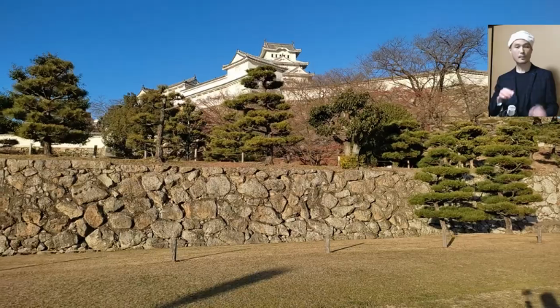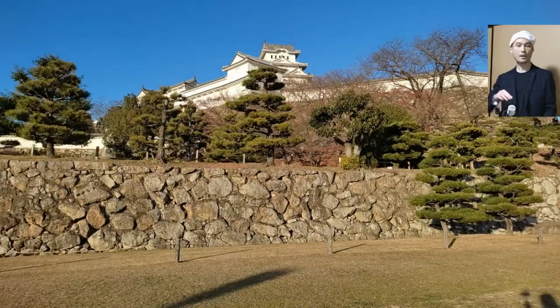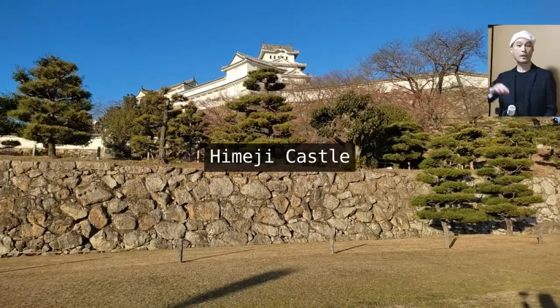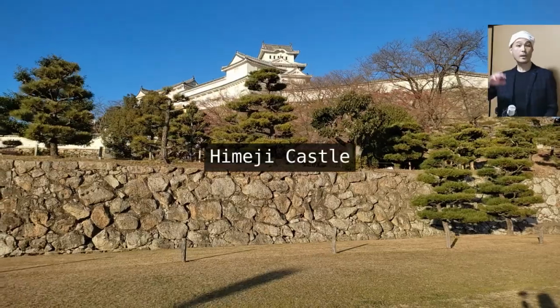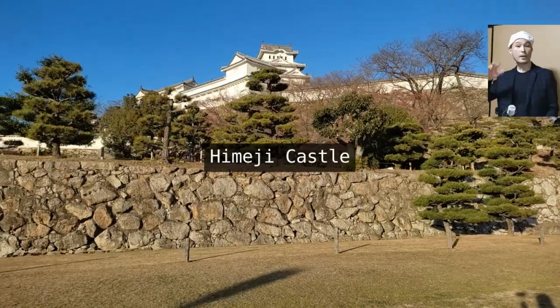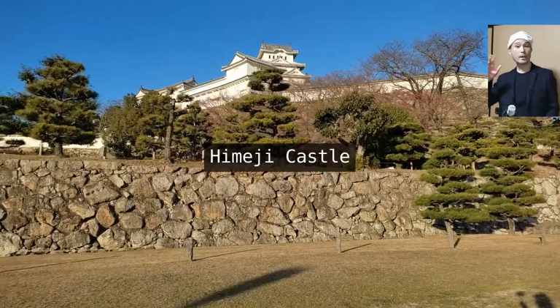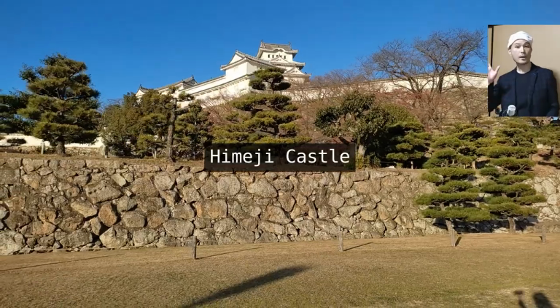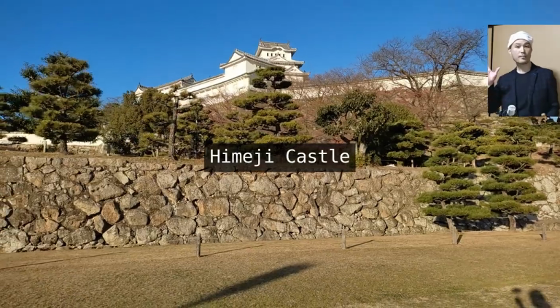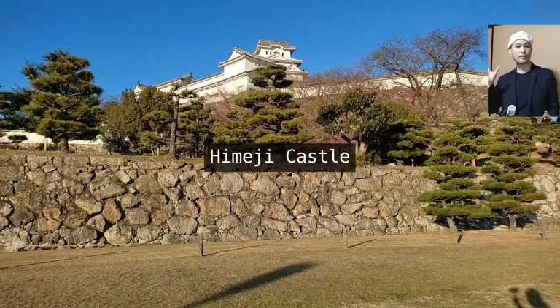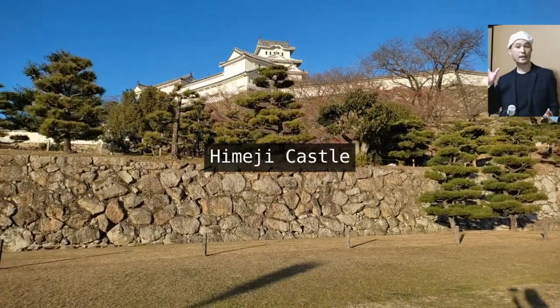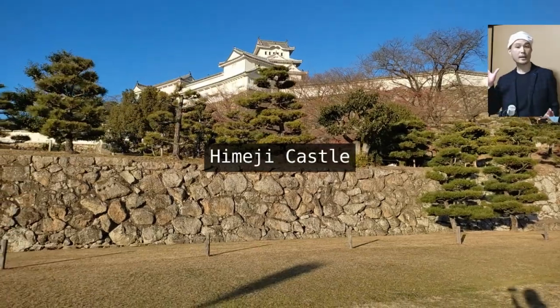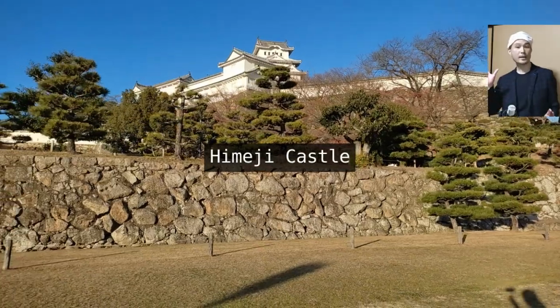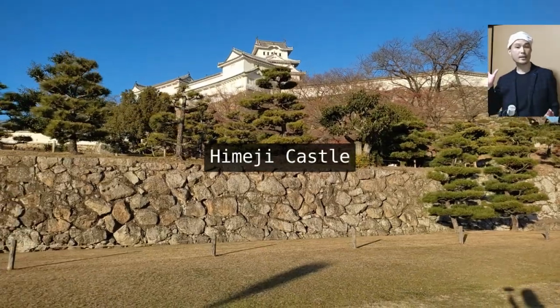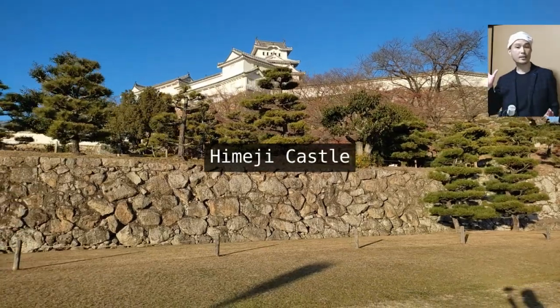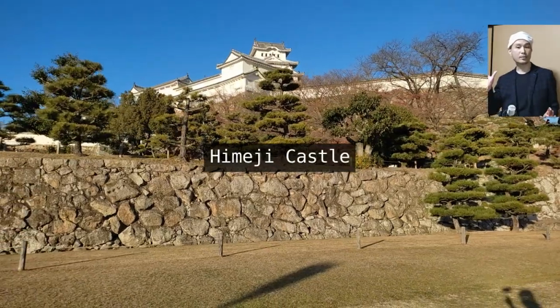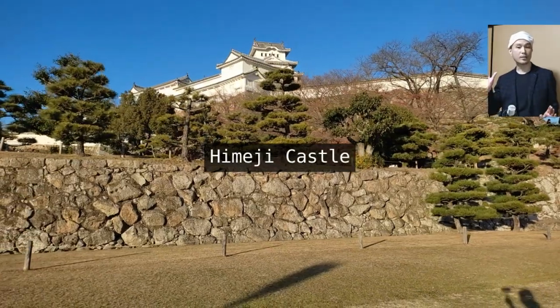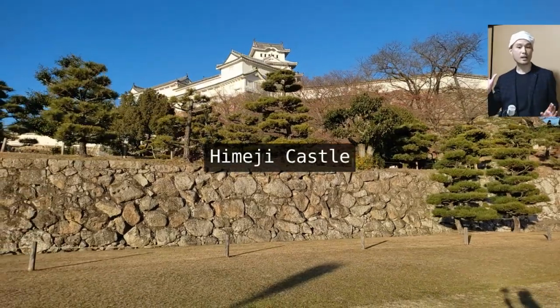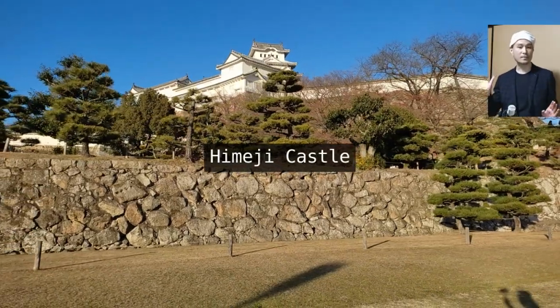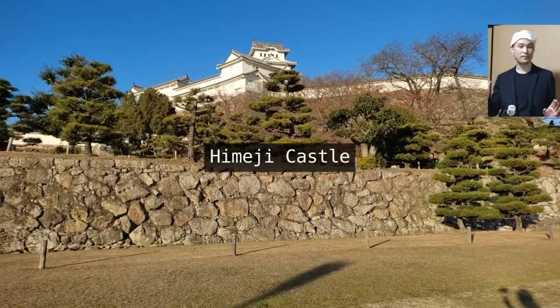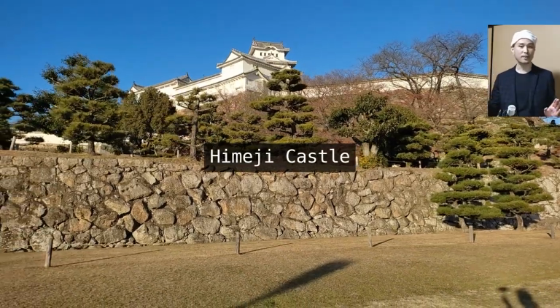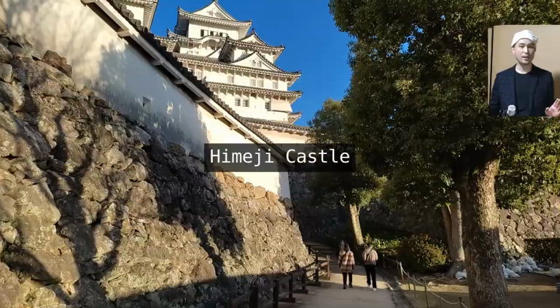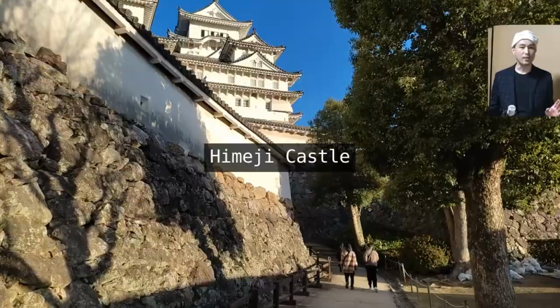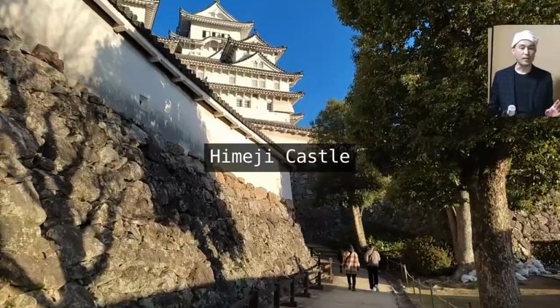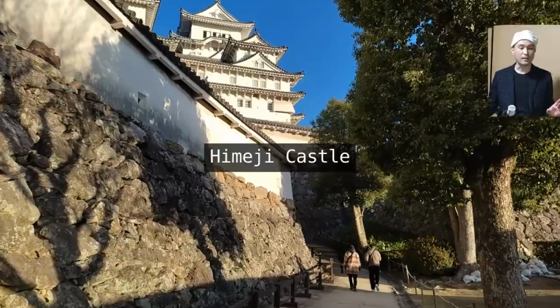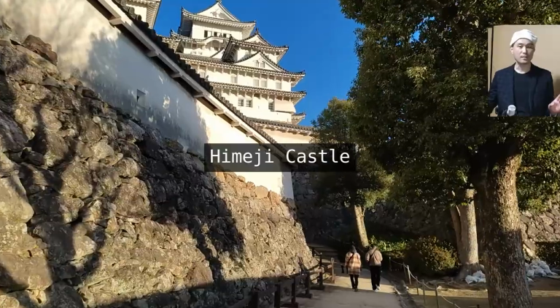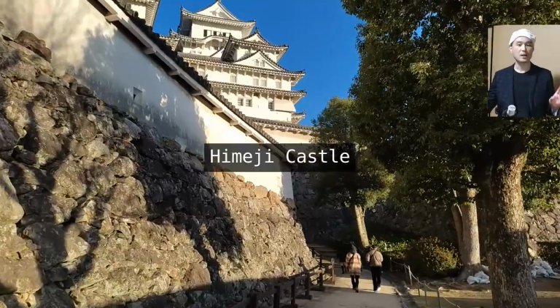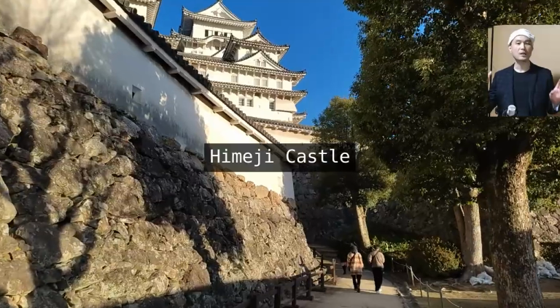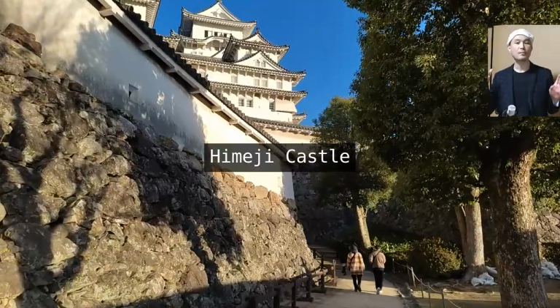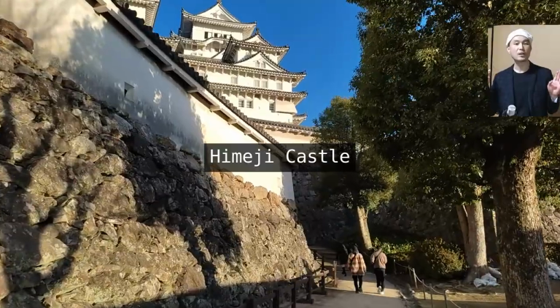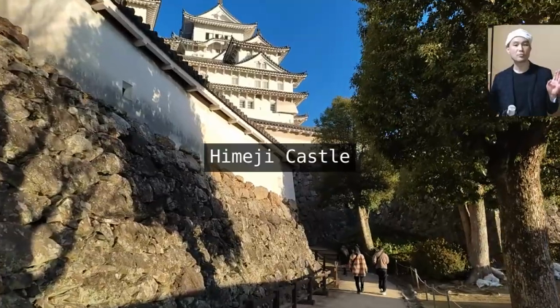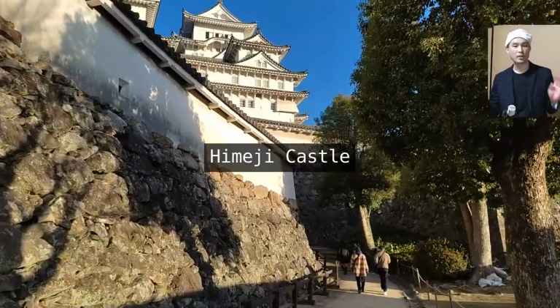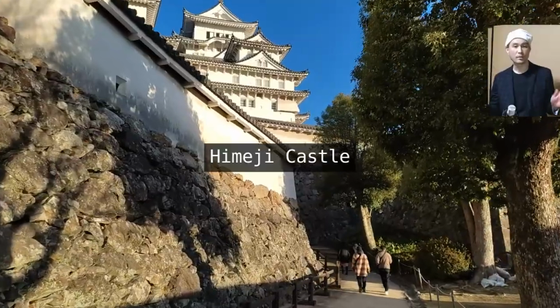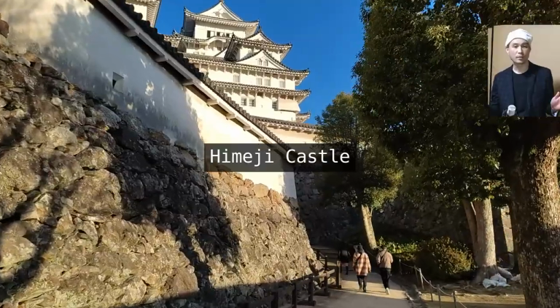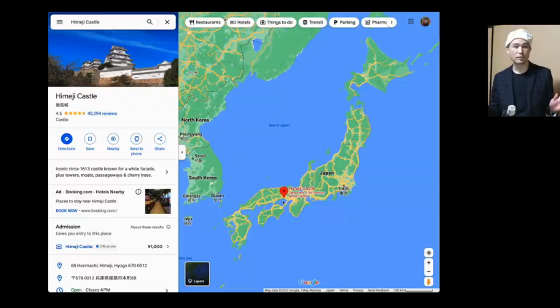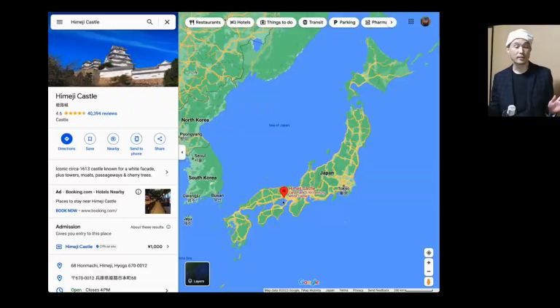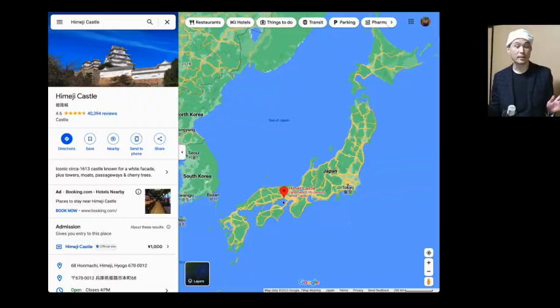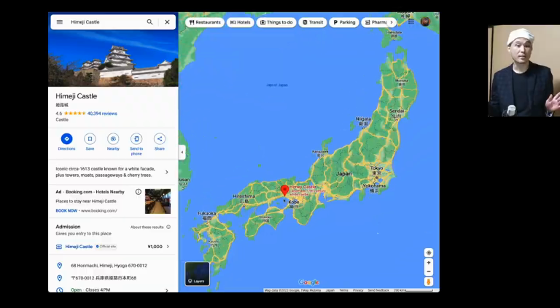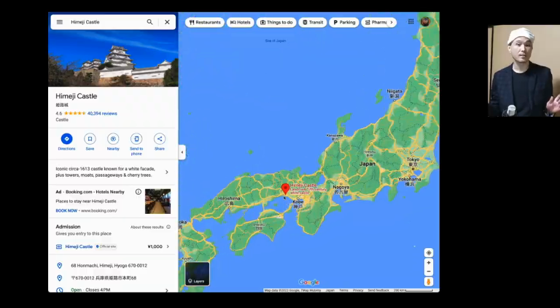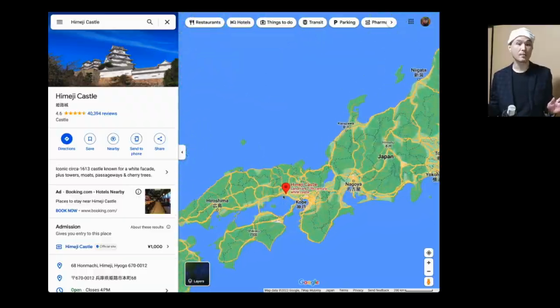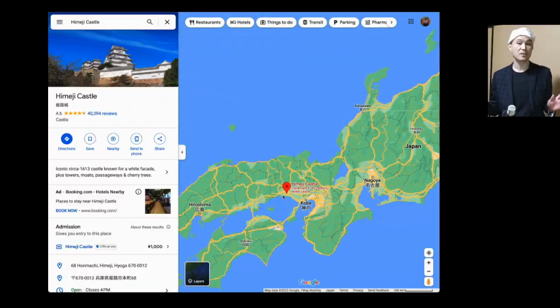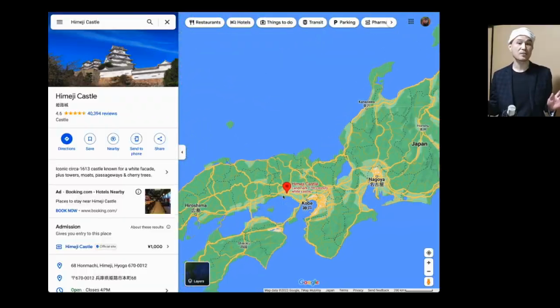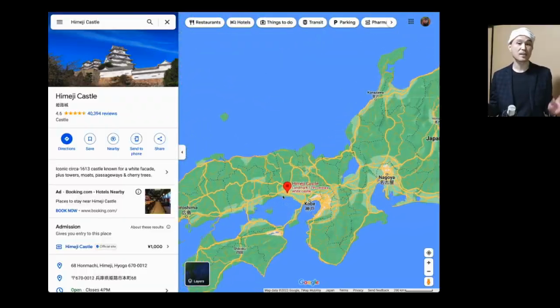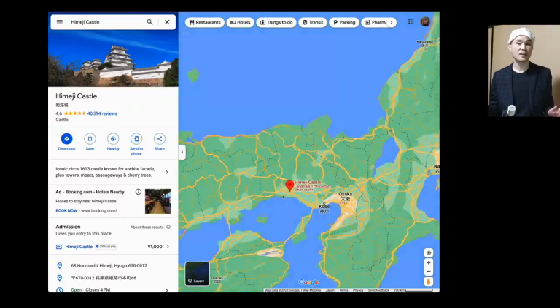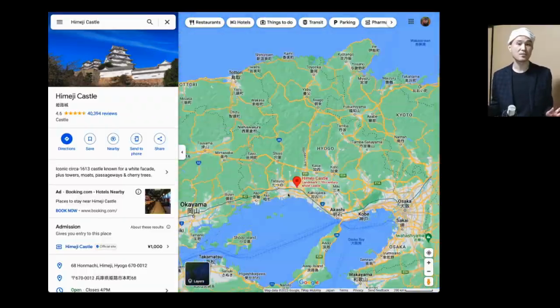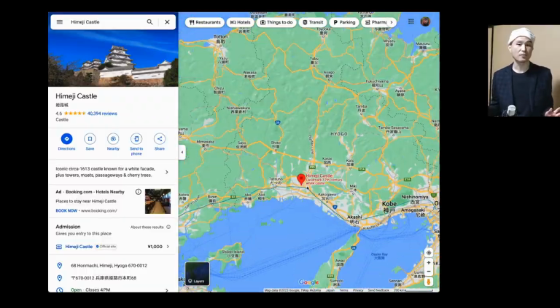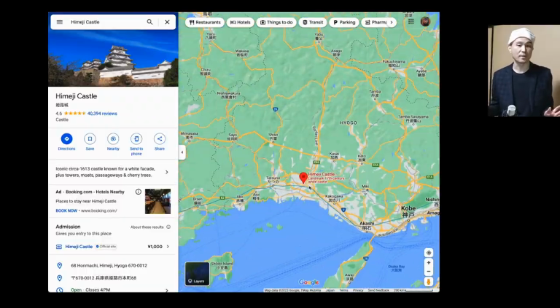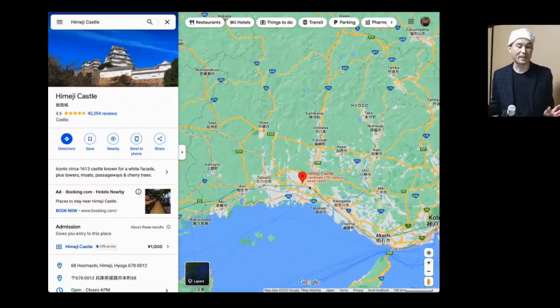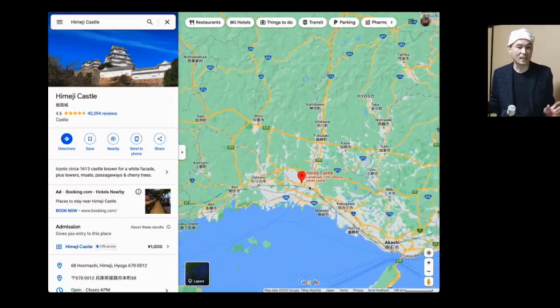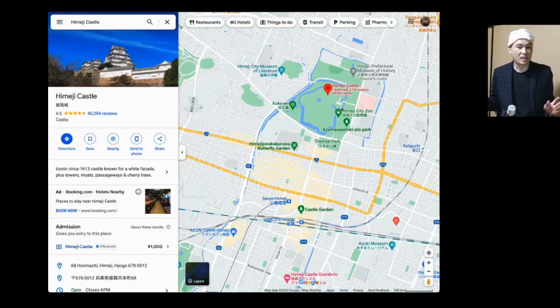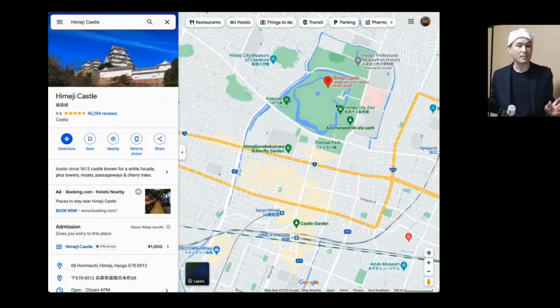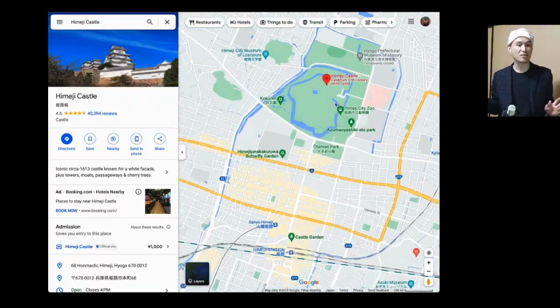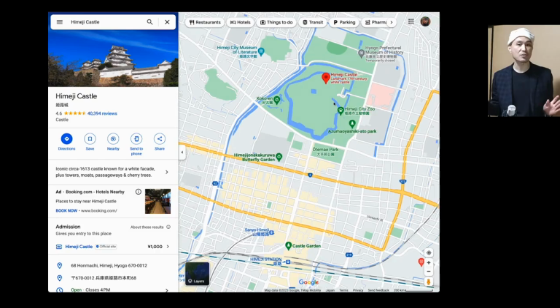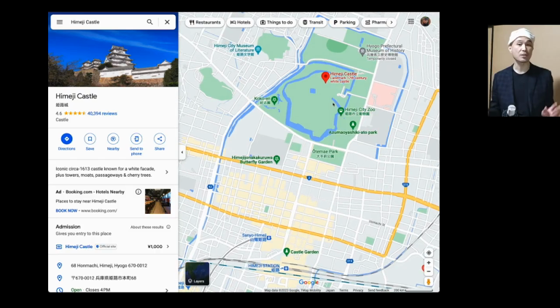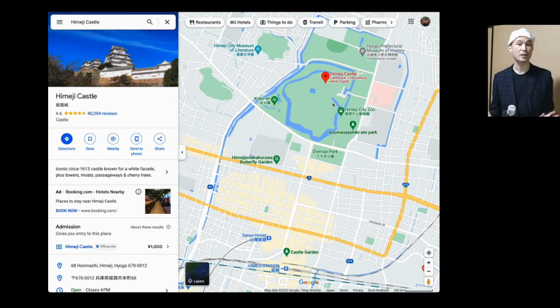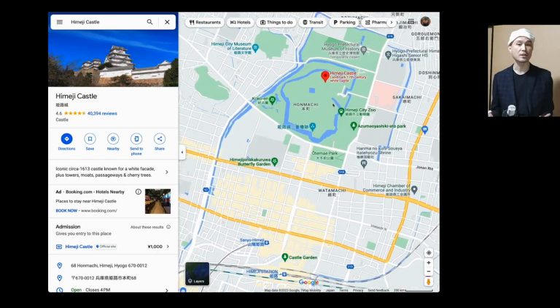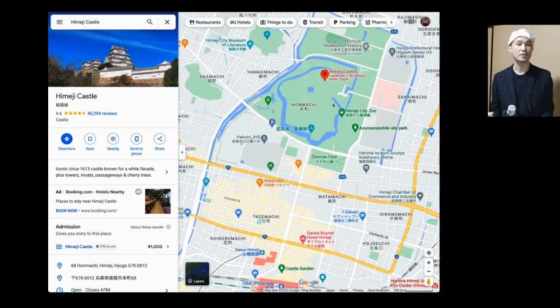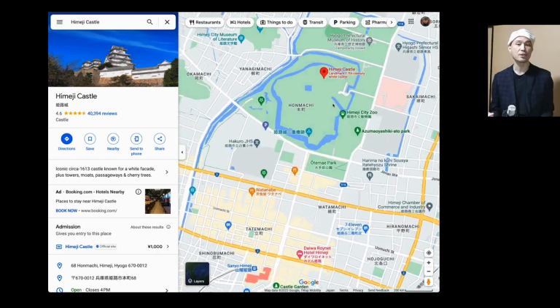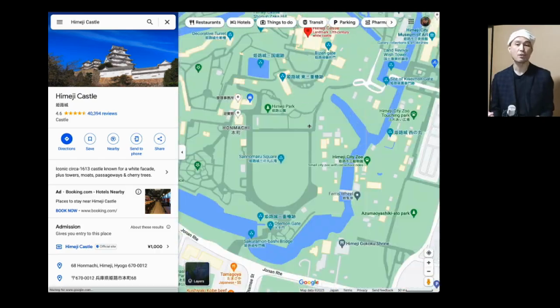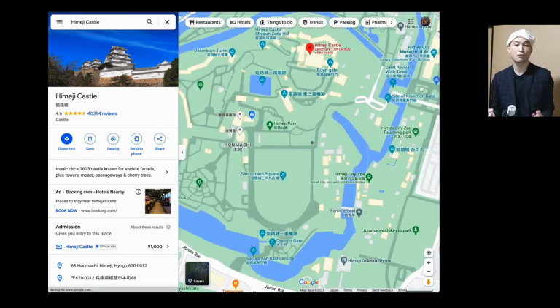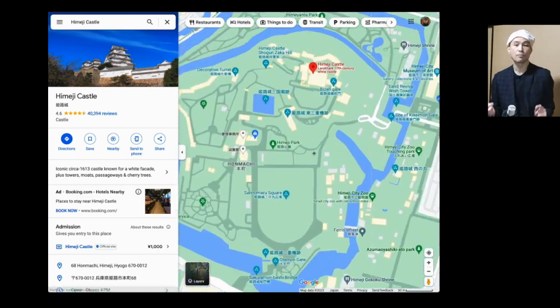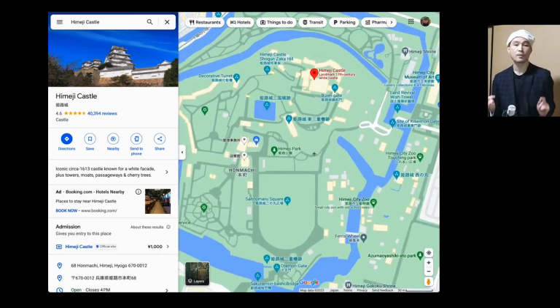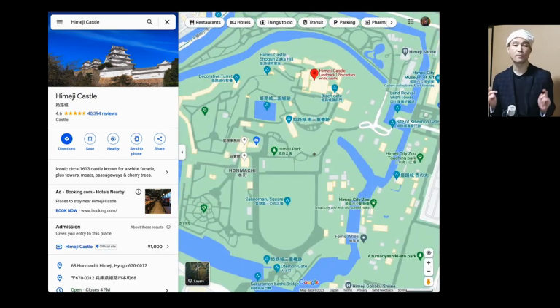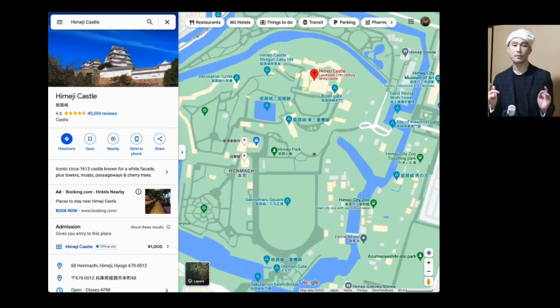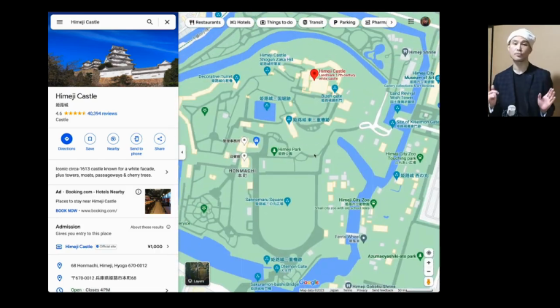Hey everybody! Today's video is about my trip to the Himeji Castle in Himeji City, Hyogo Prefecture.